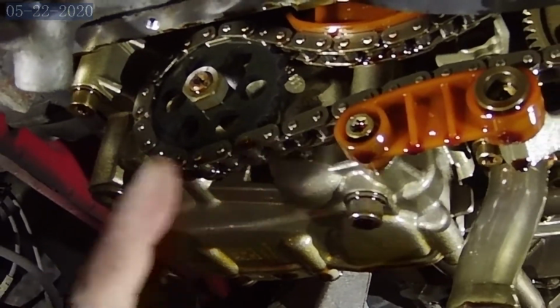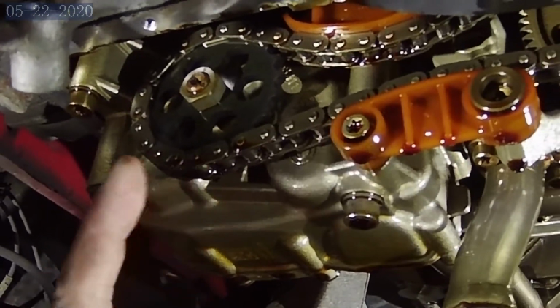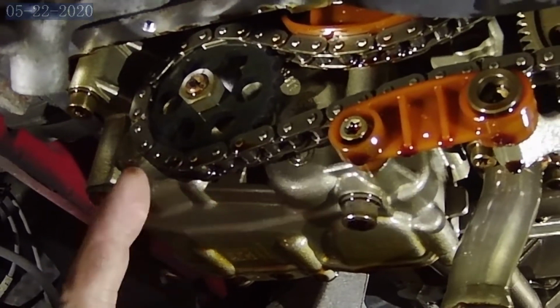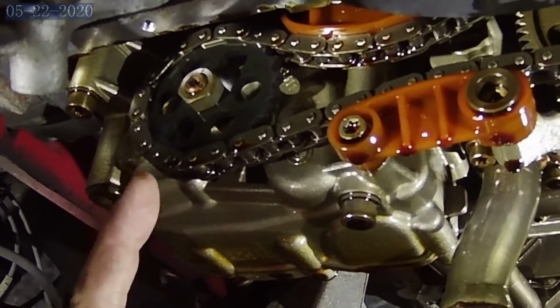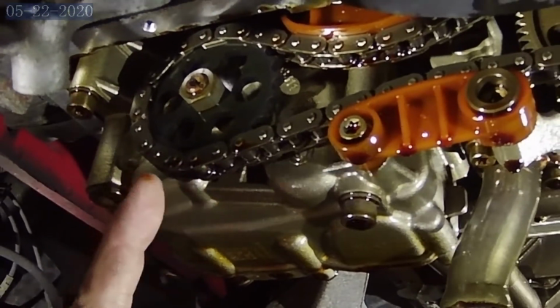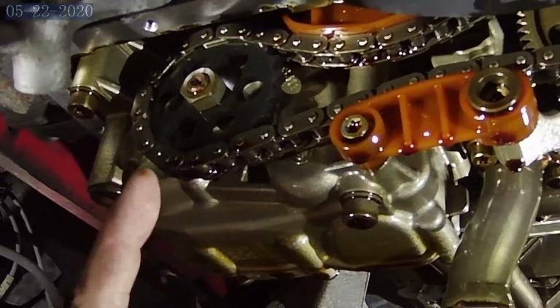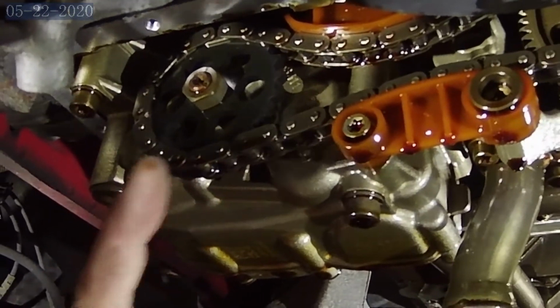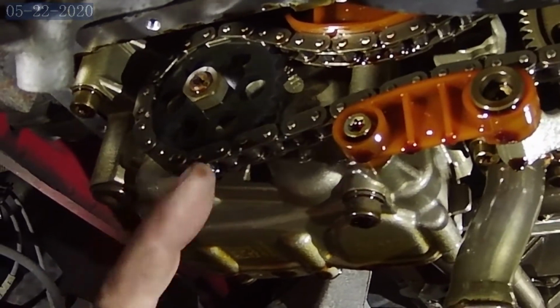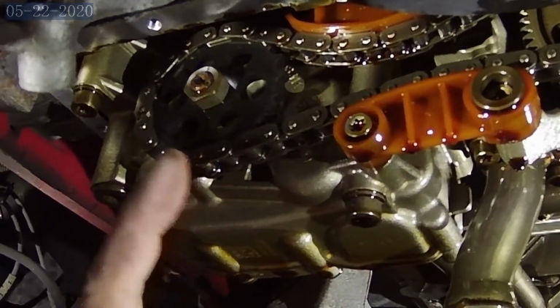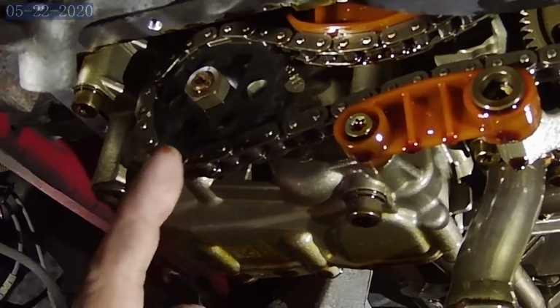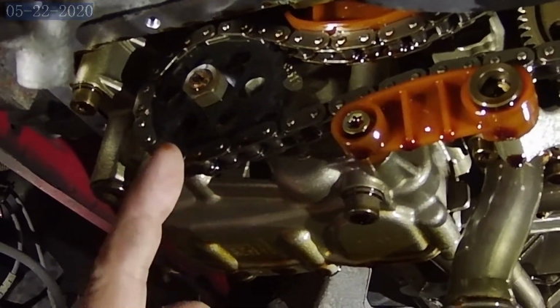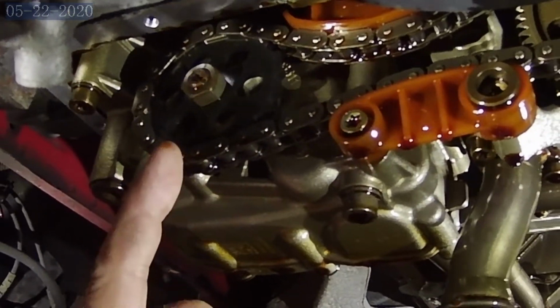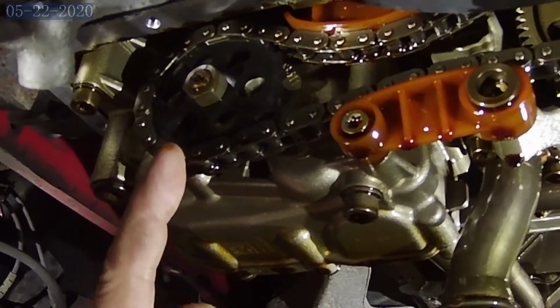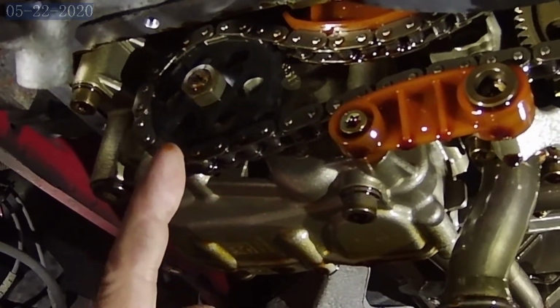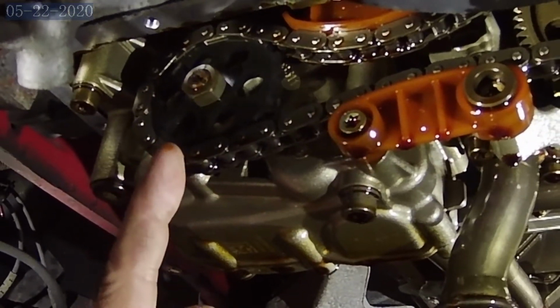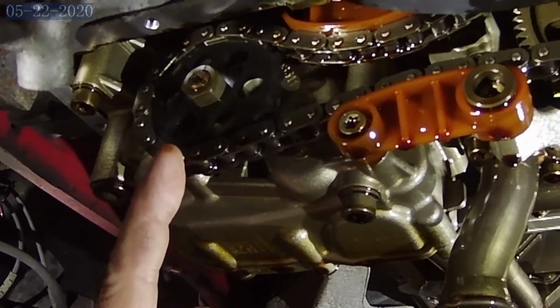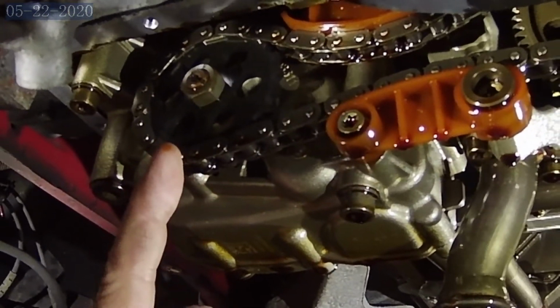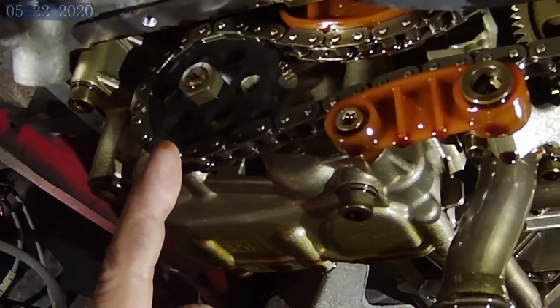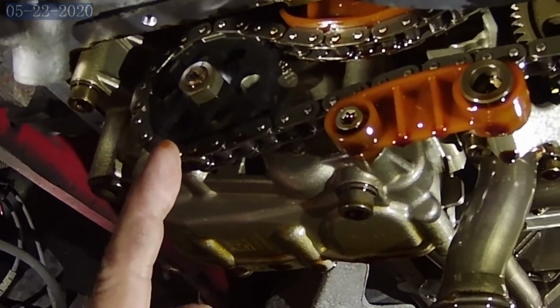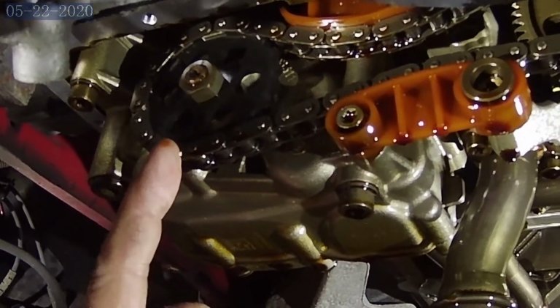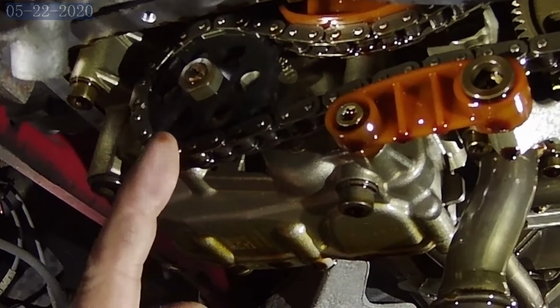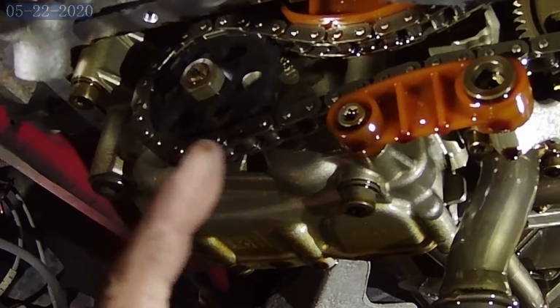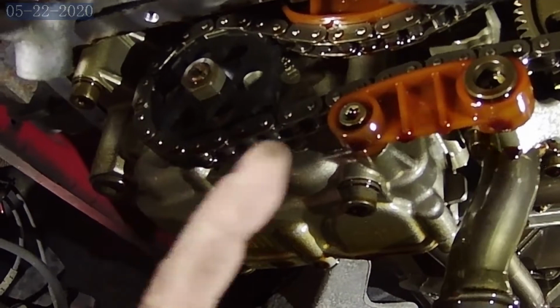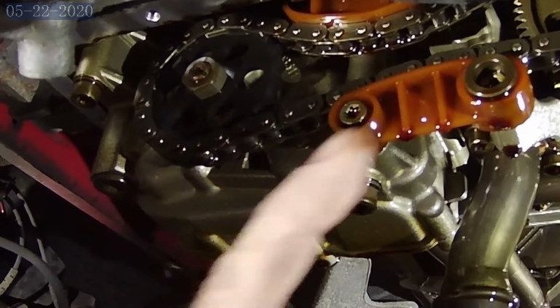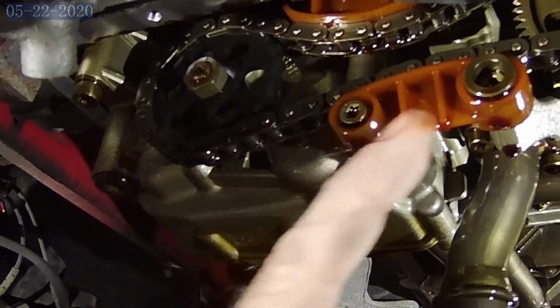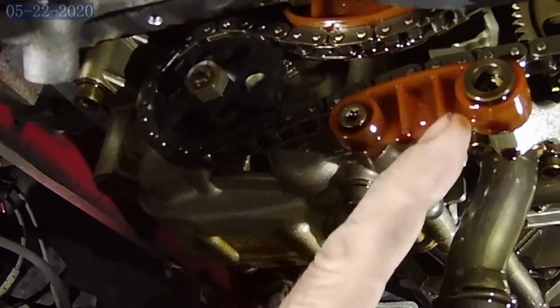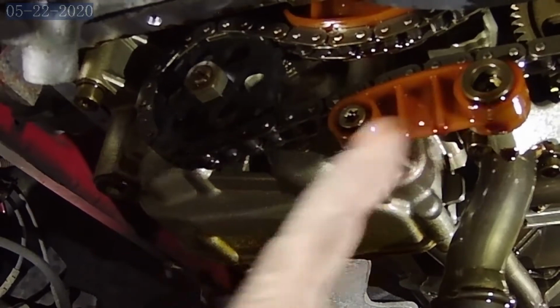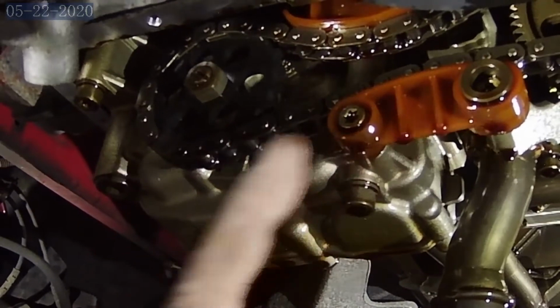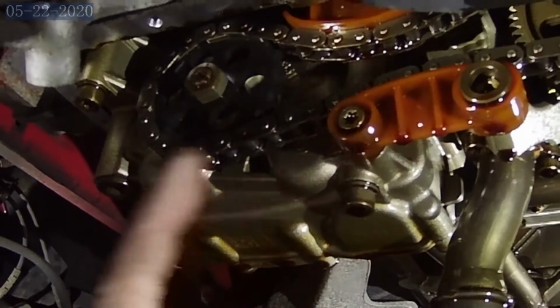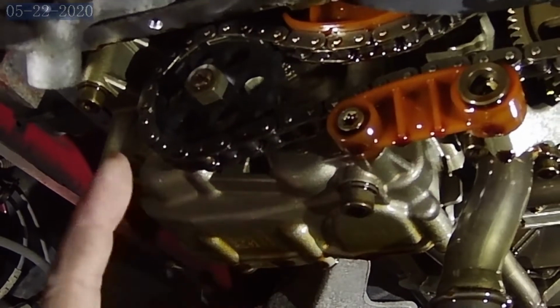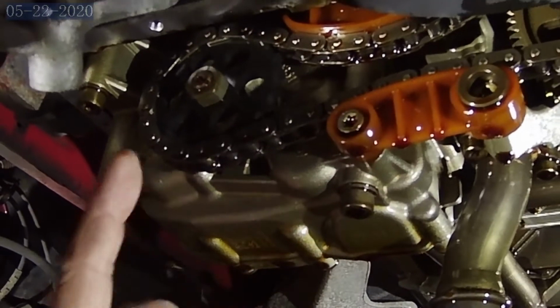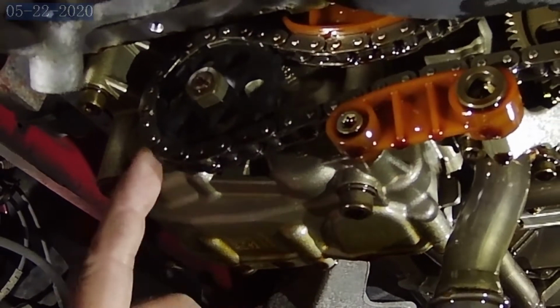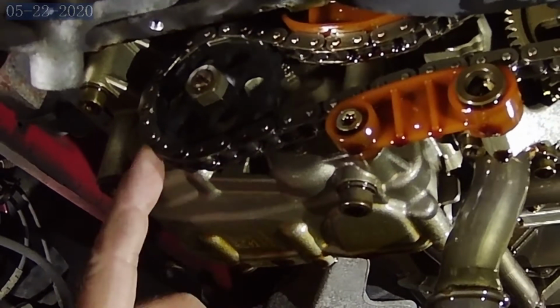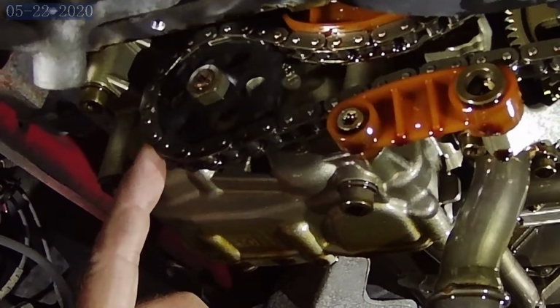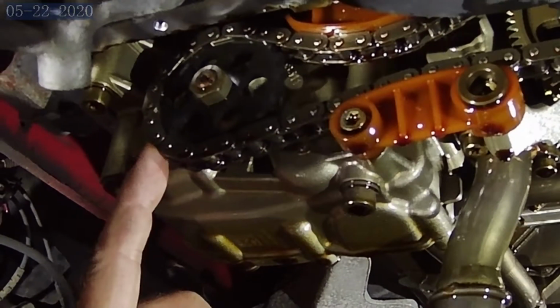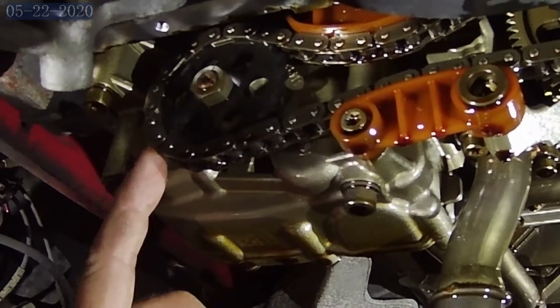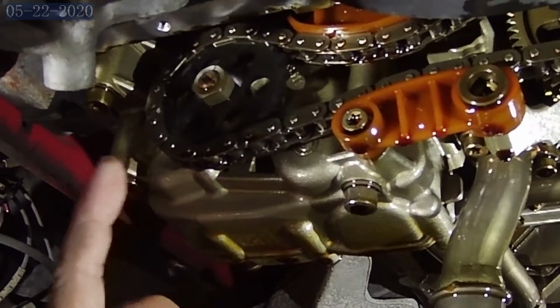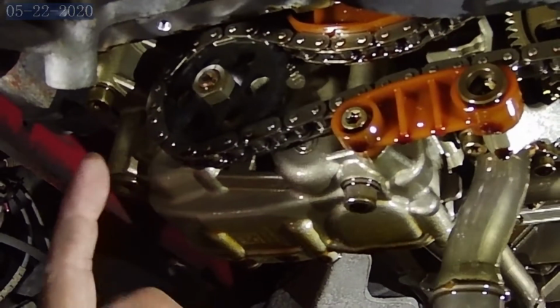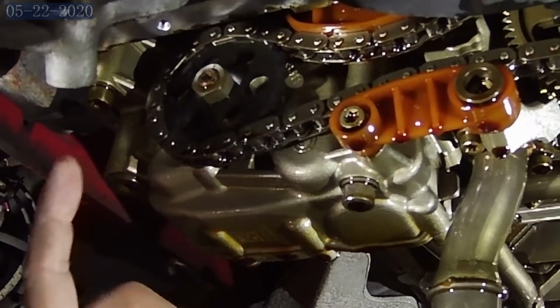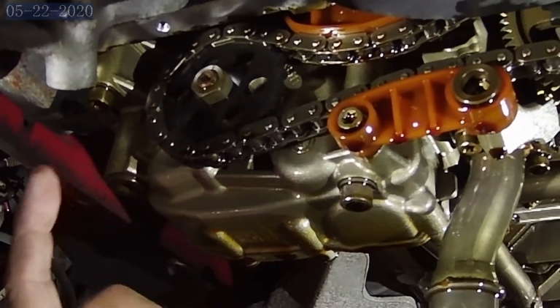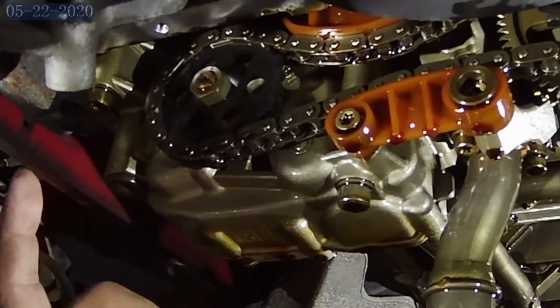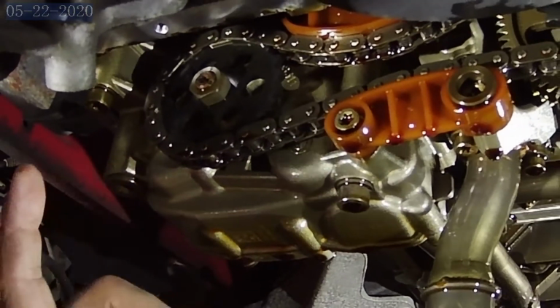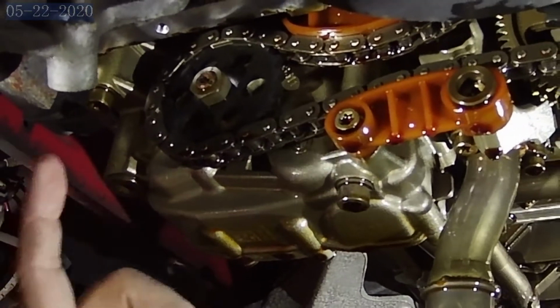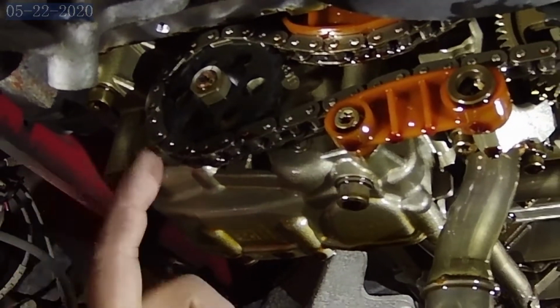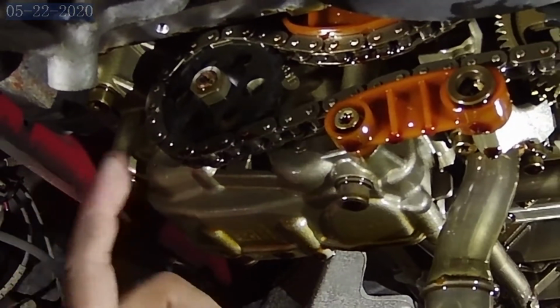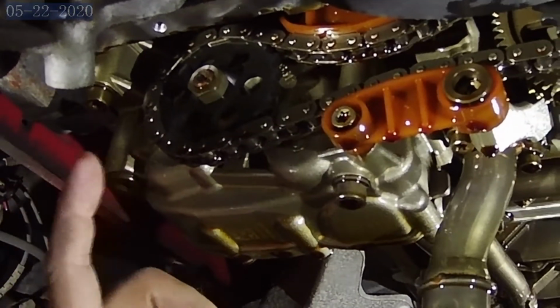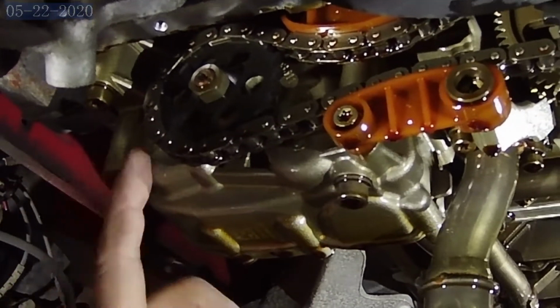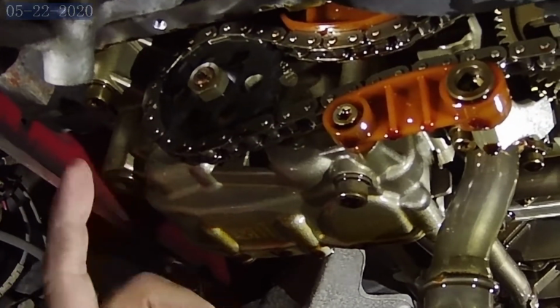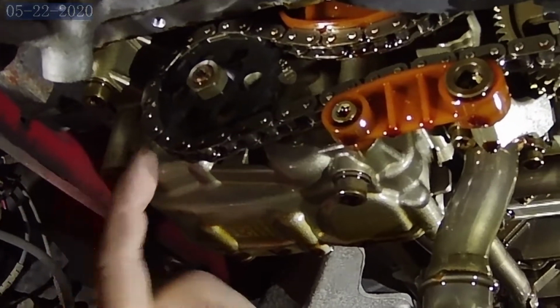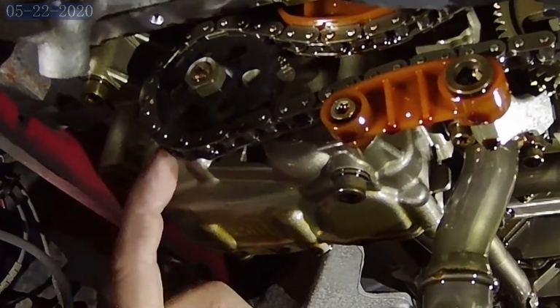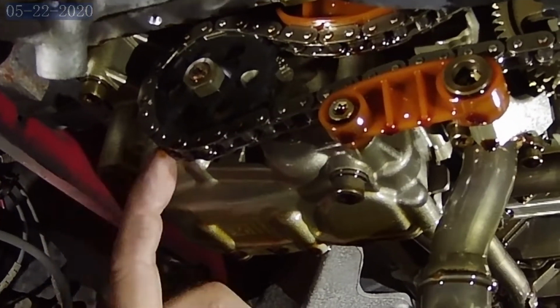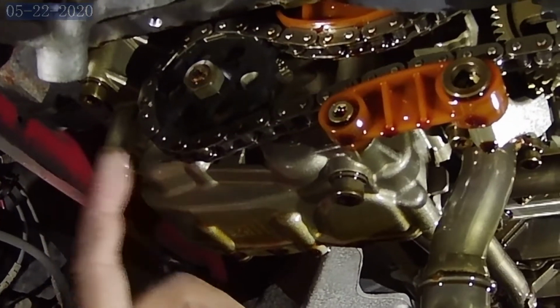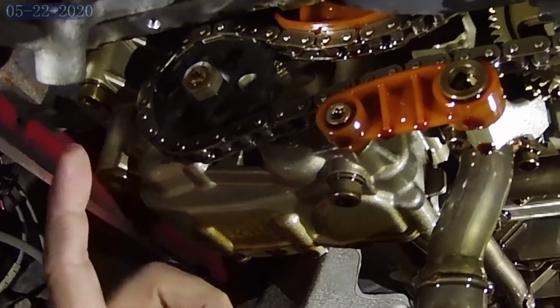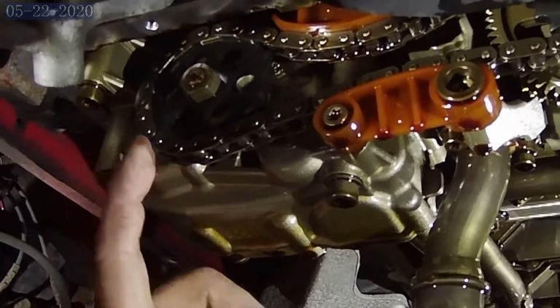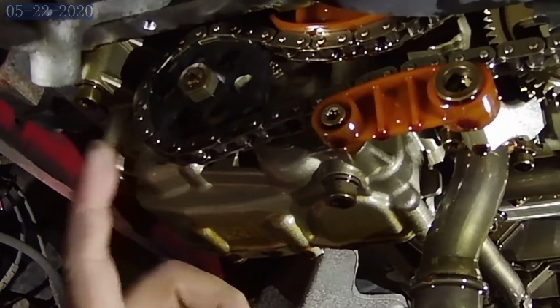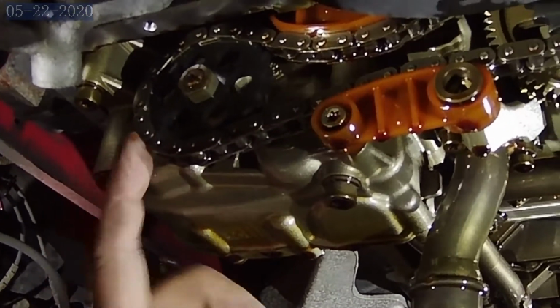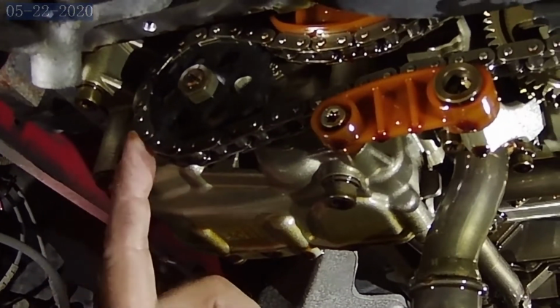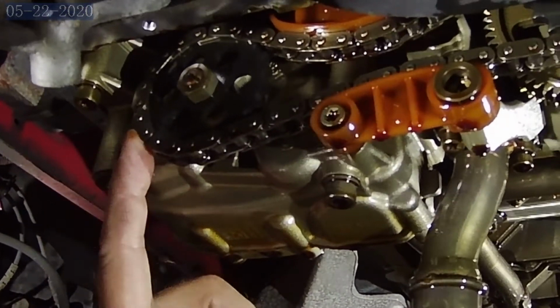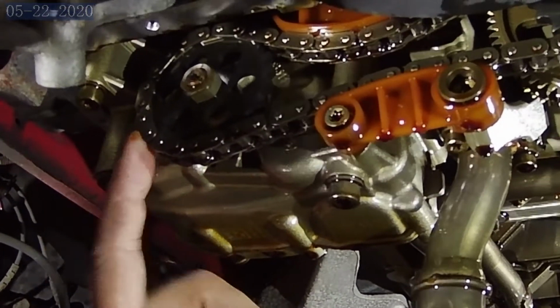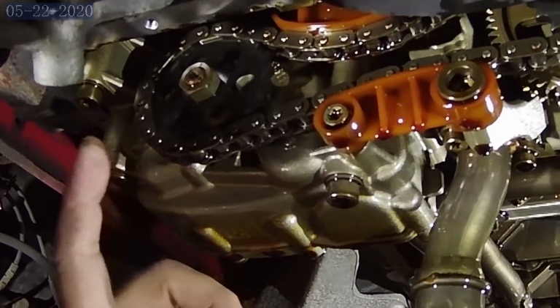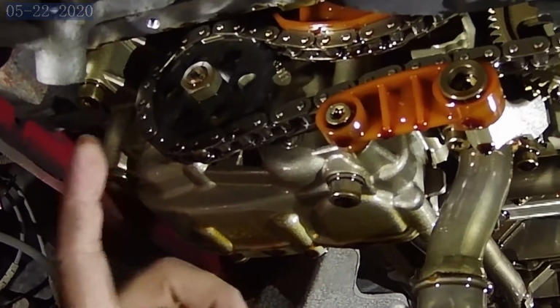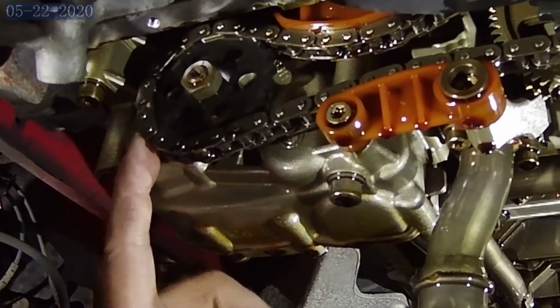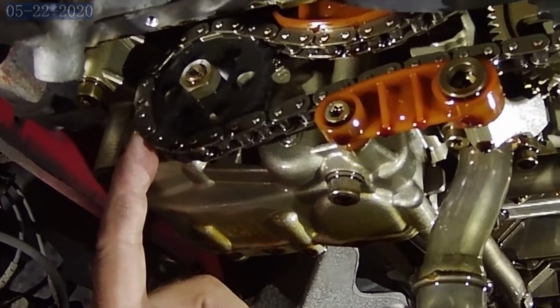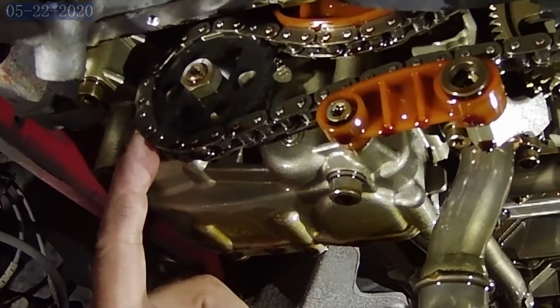Our new sprockets — the SRD sprockets — are going to change the ratio so that we drive this pump 21% faster.